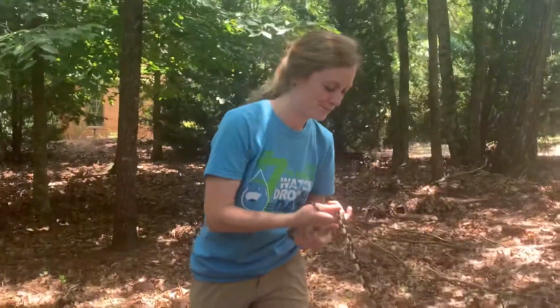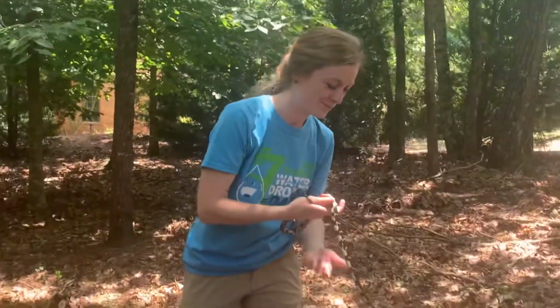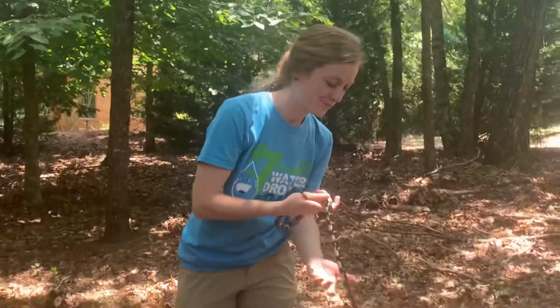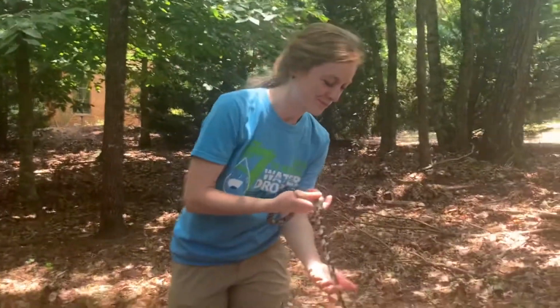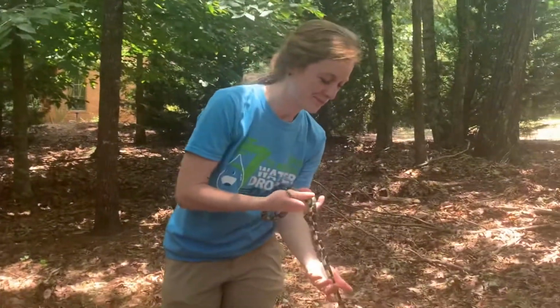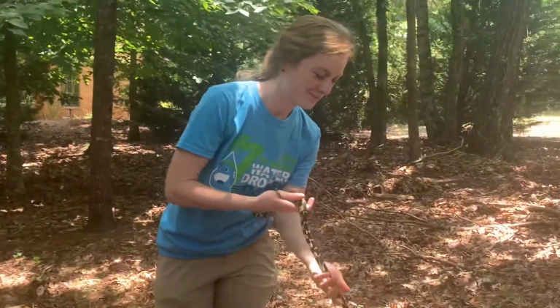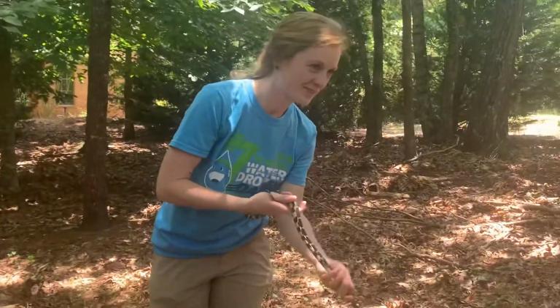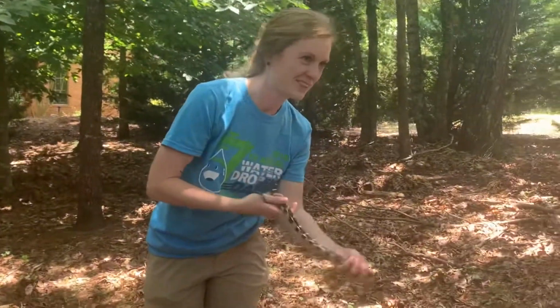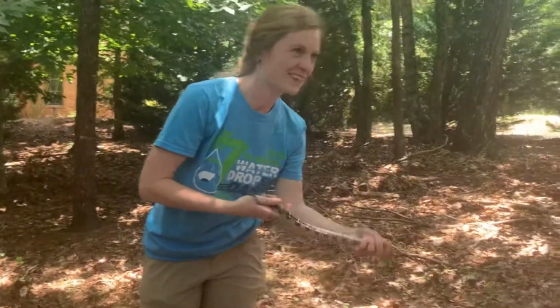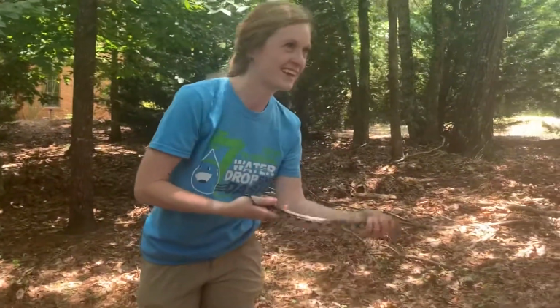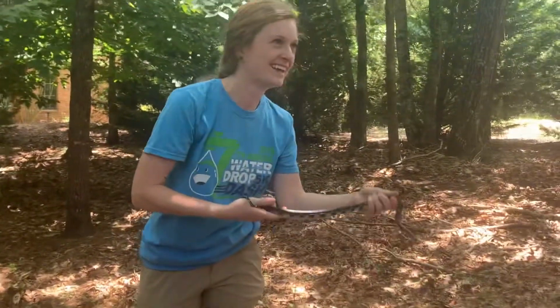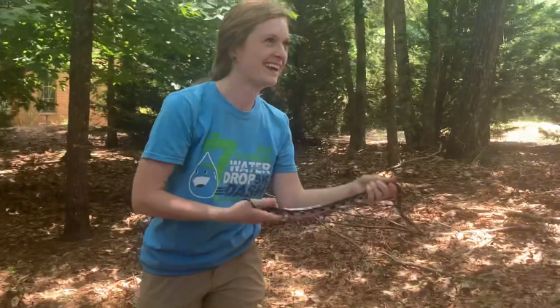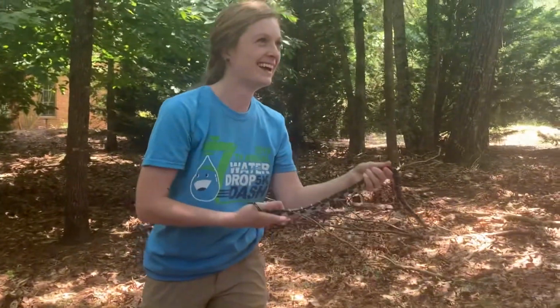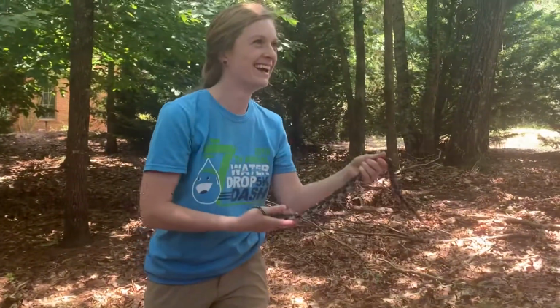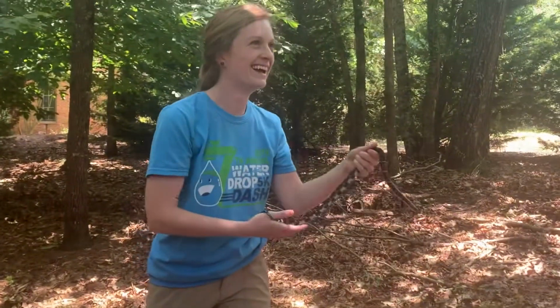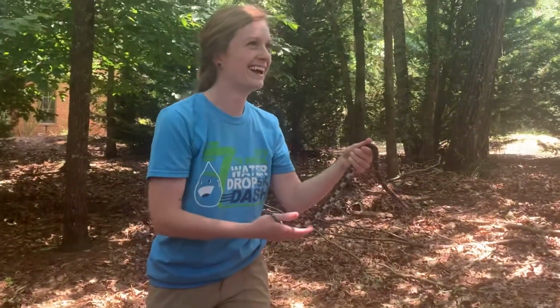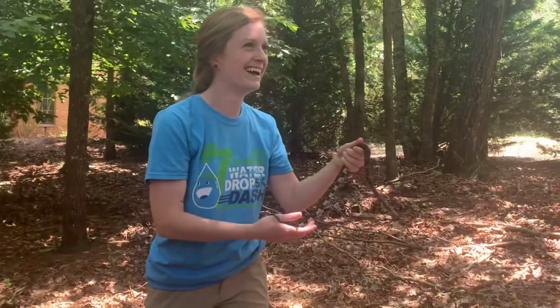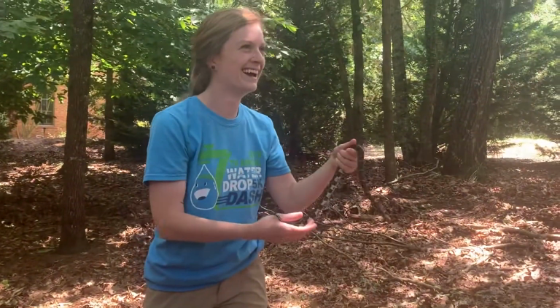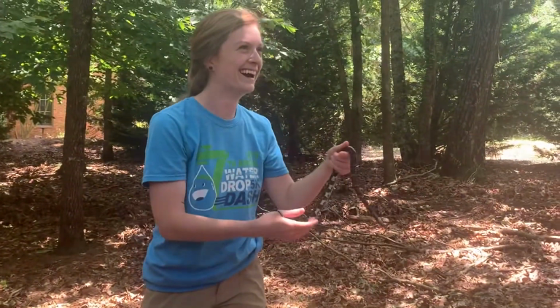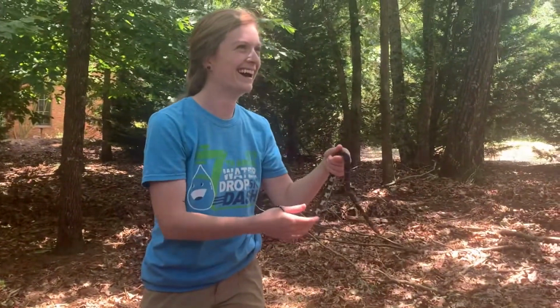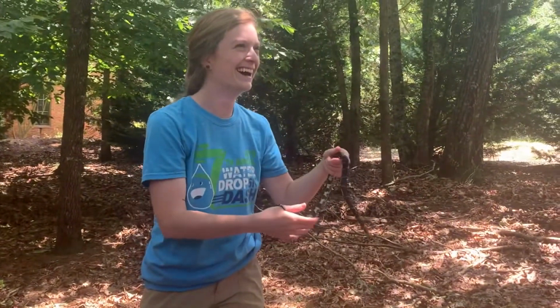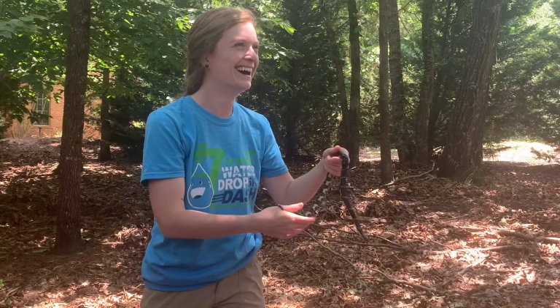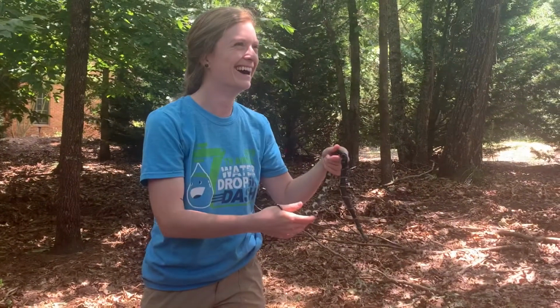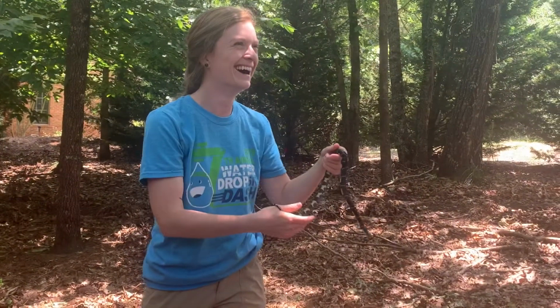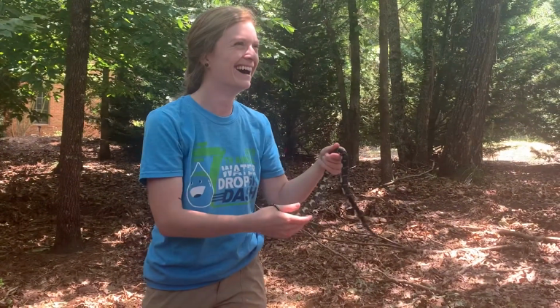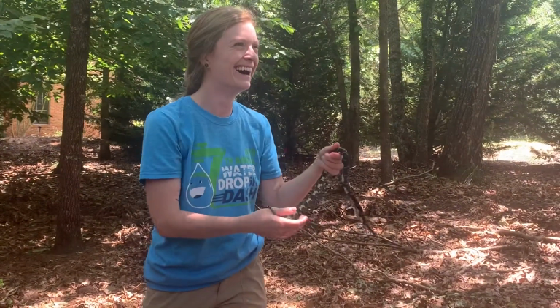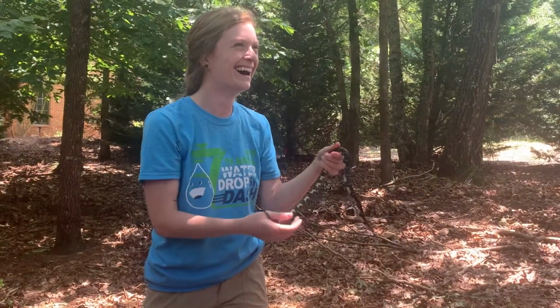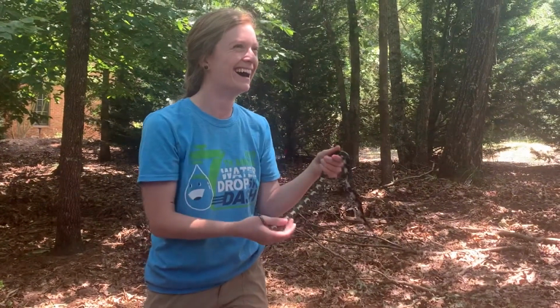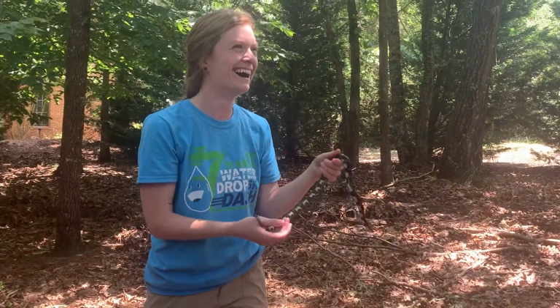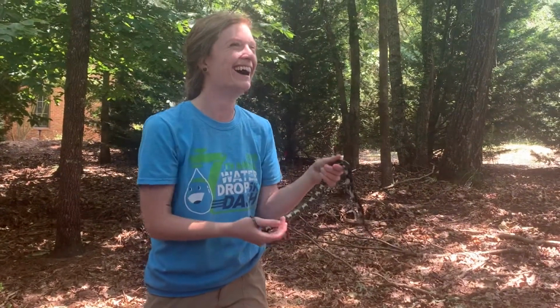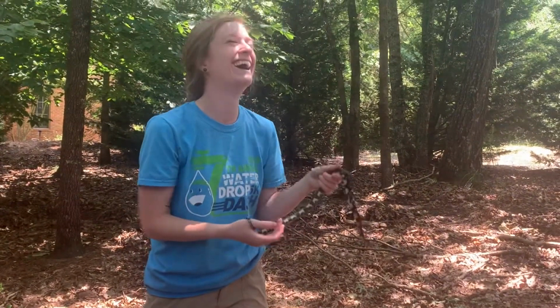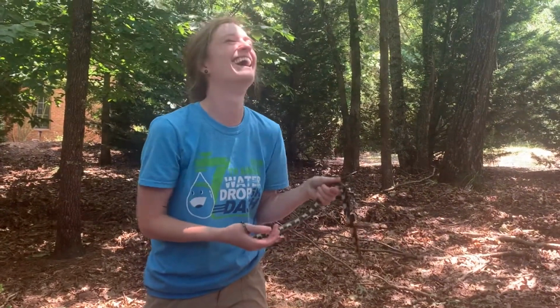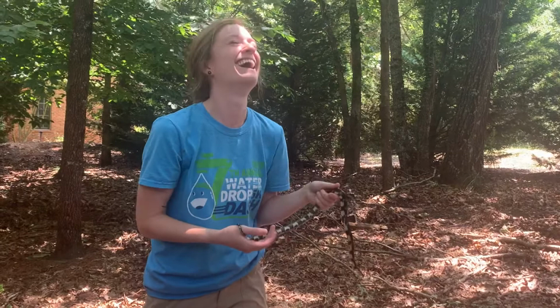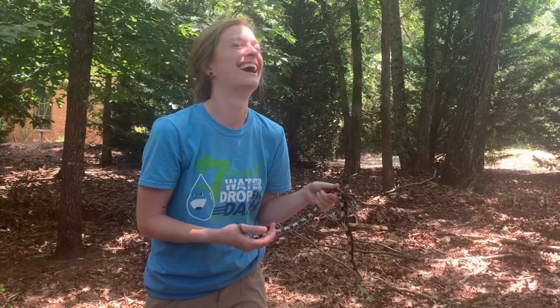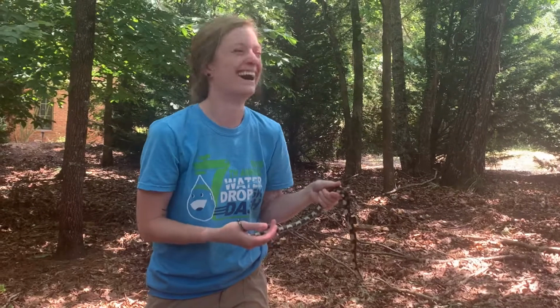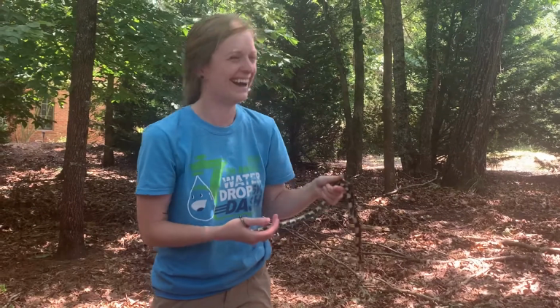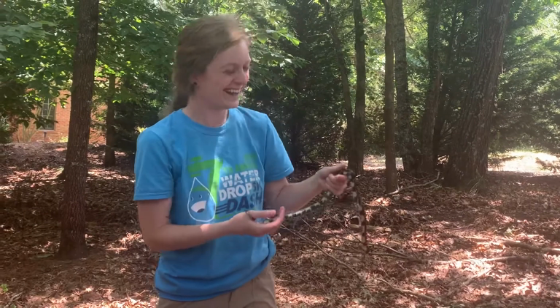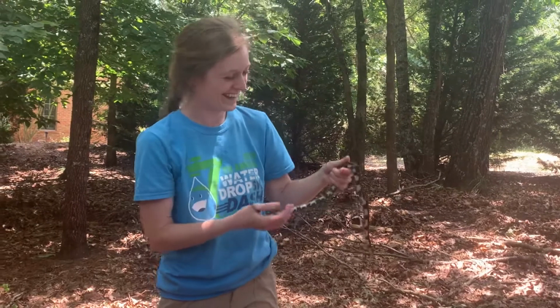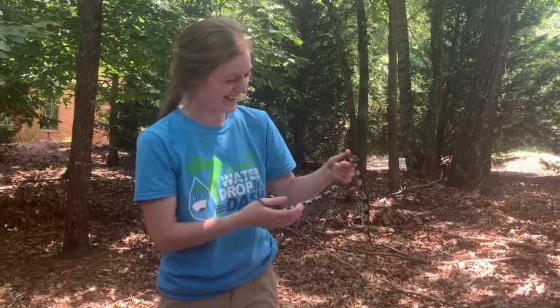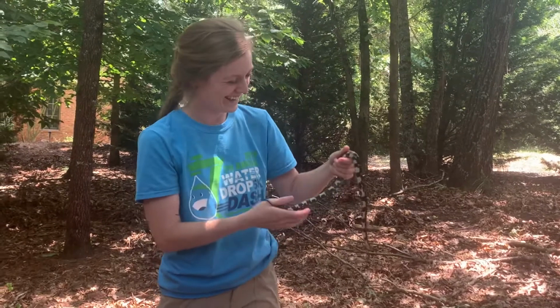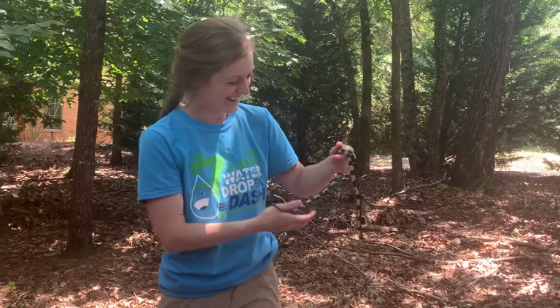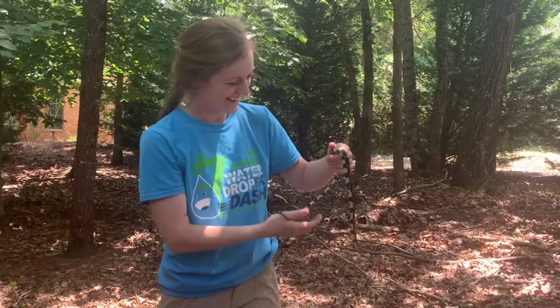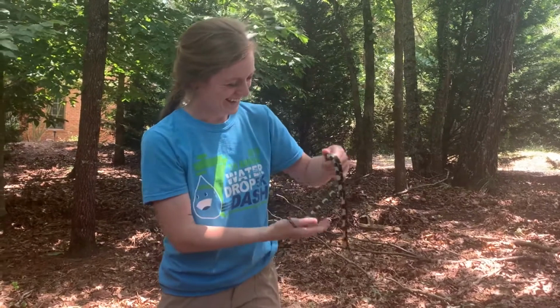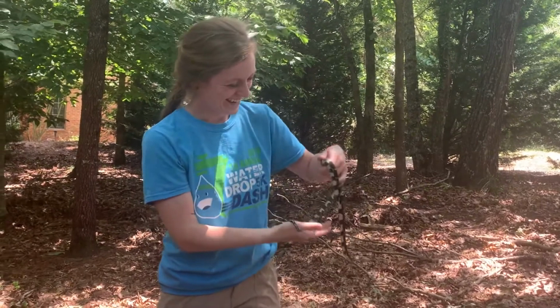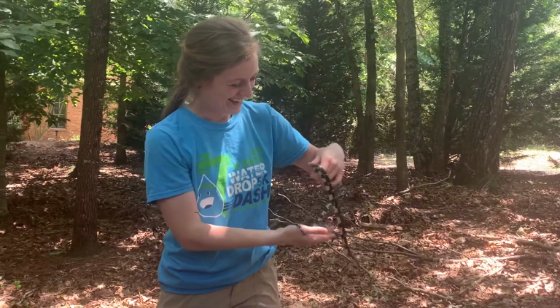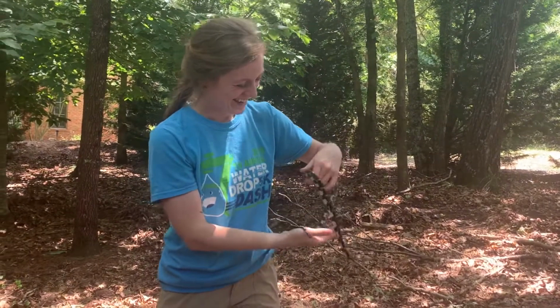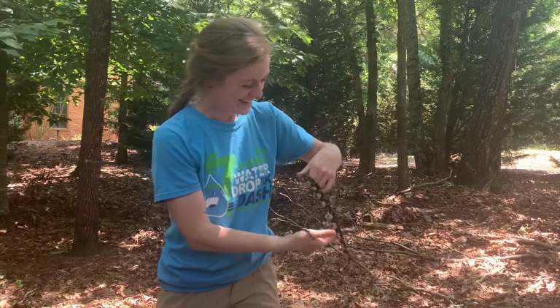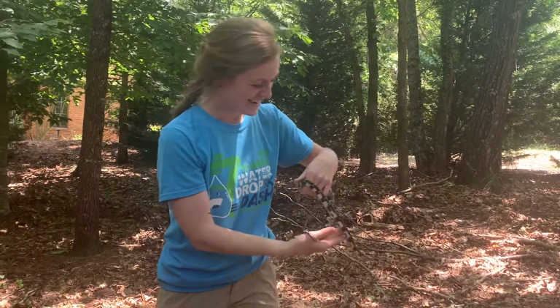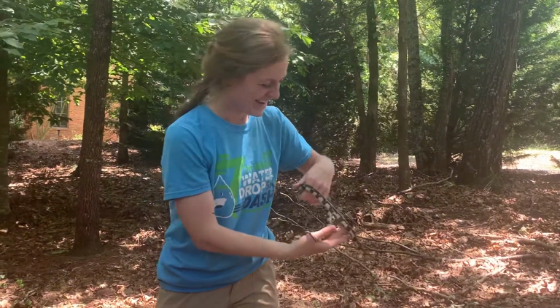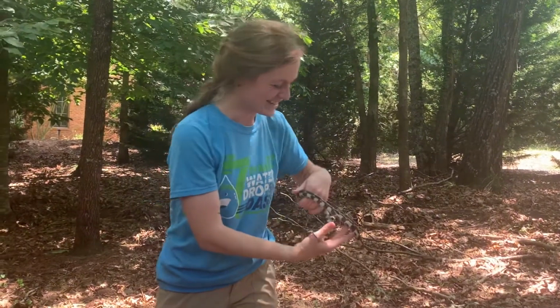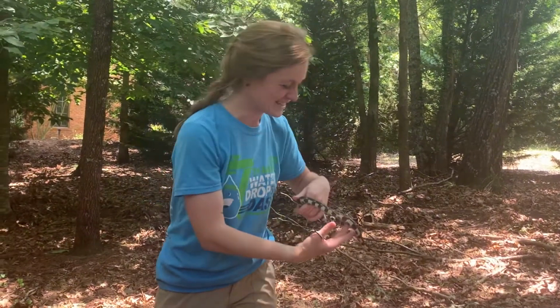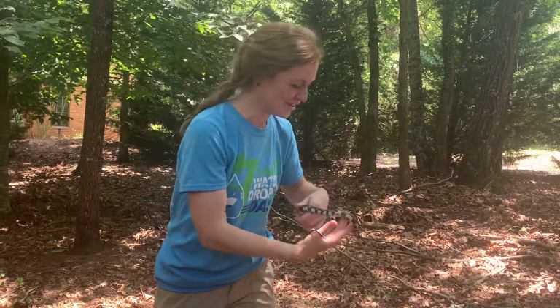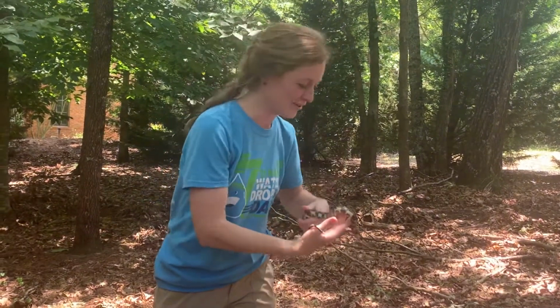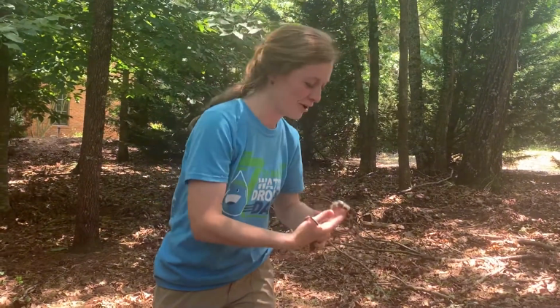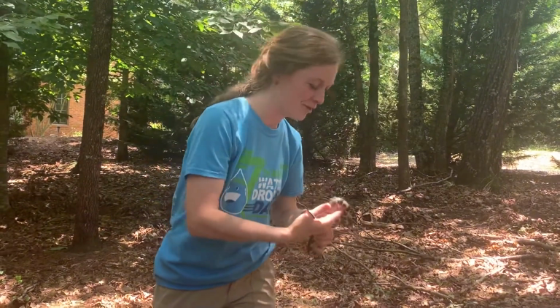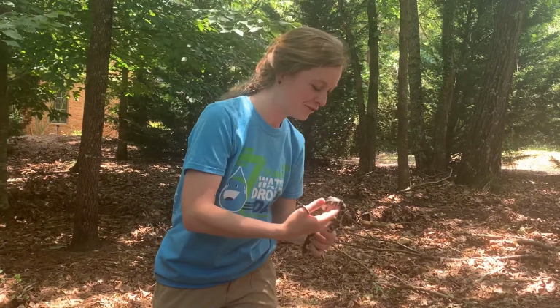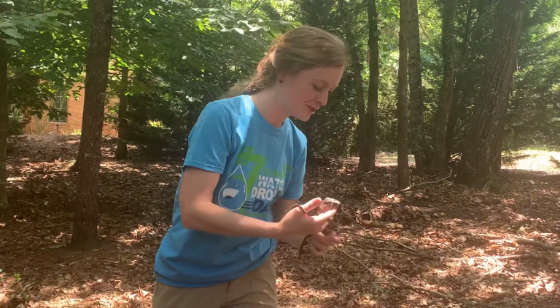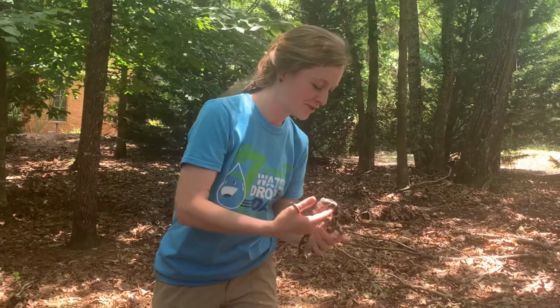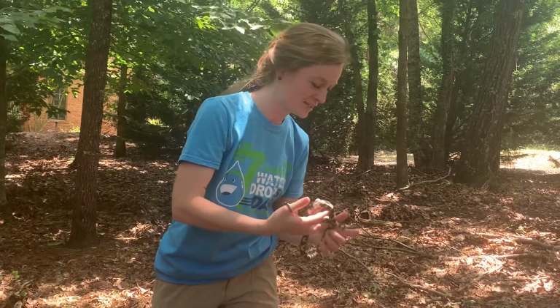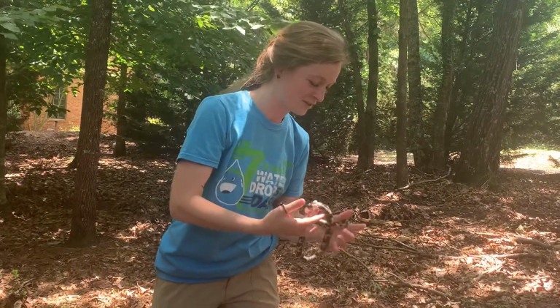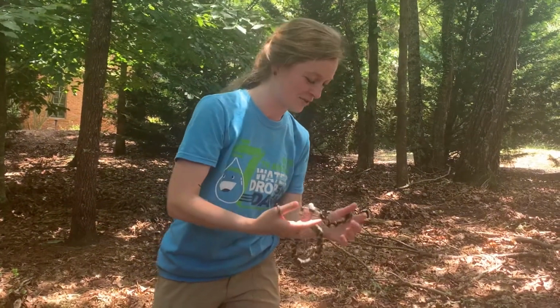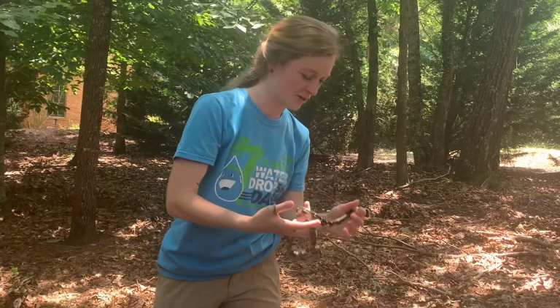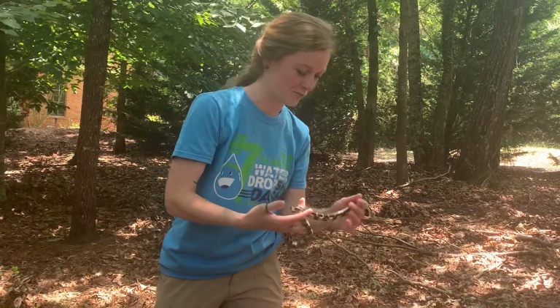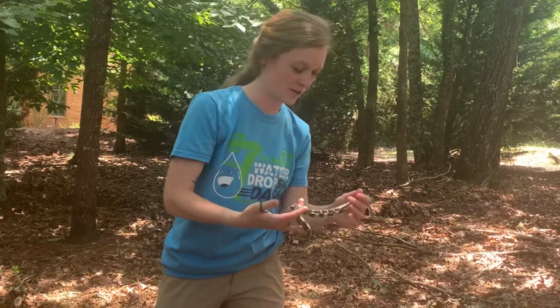I forgot how much you love snakes. She has a snake book — I forgot about that. So hopefully you guys will find one.